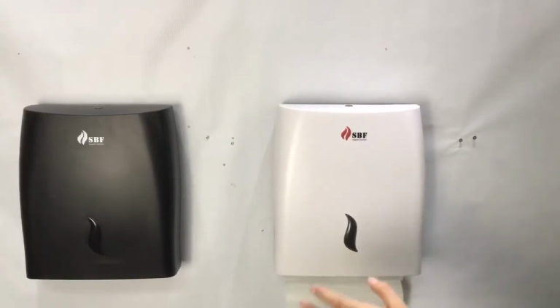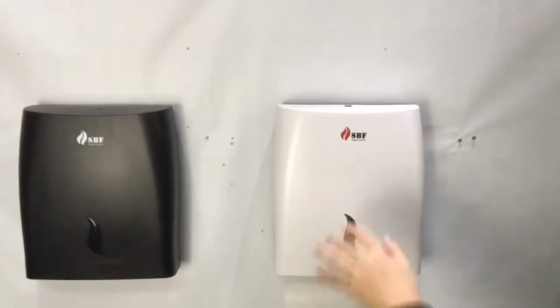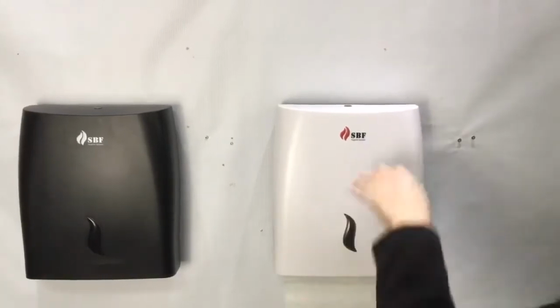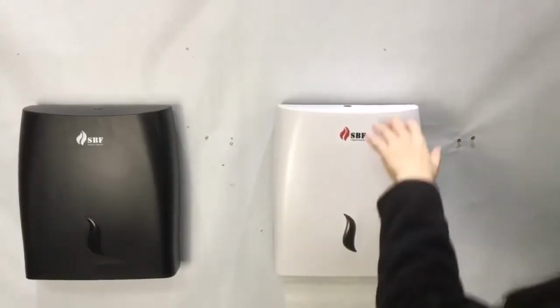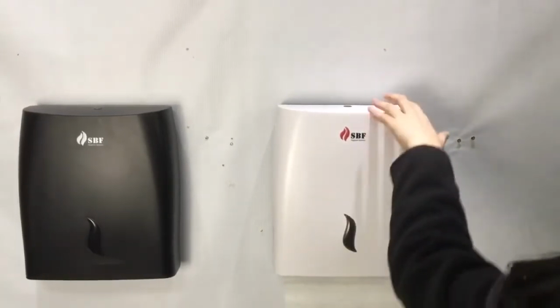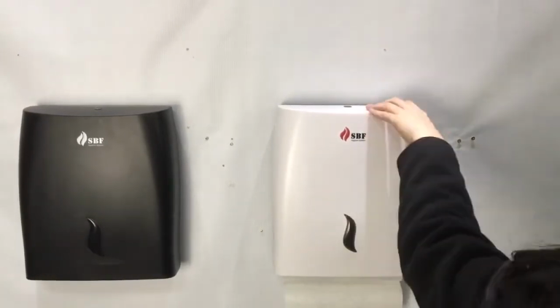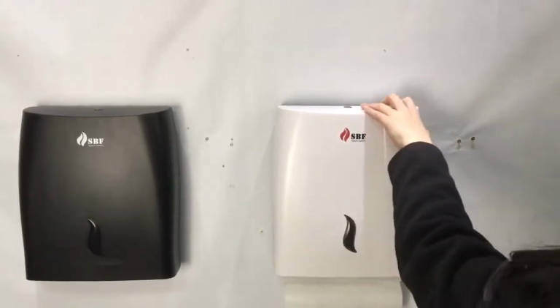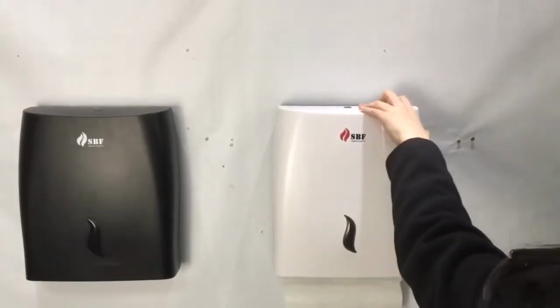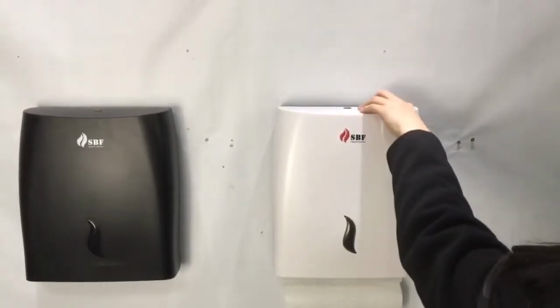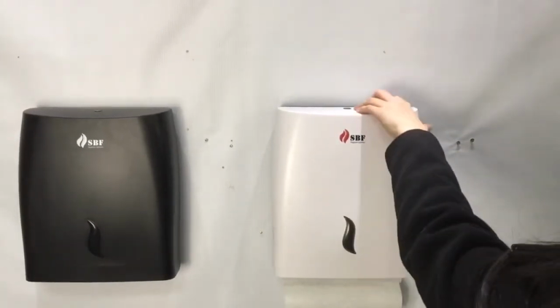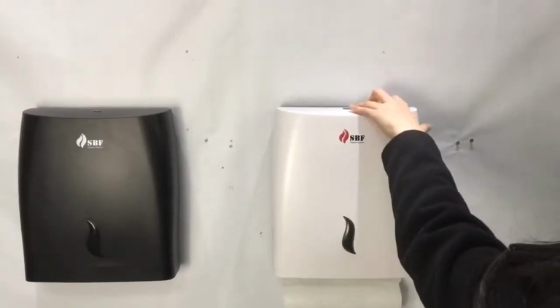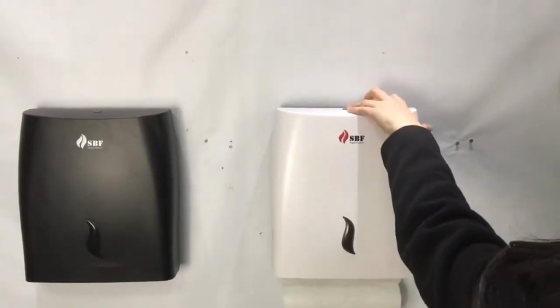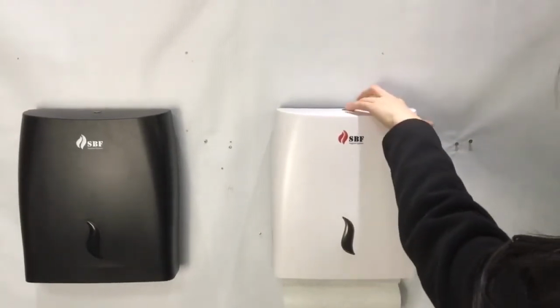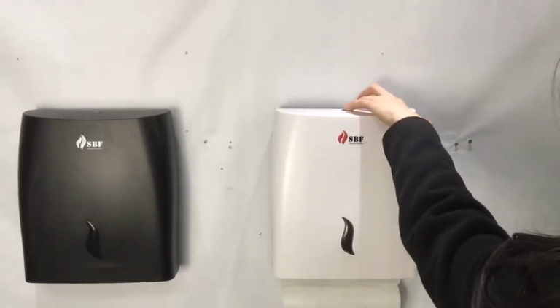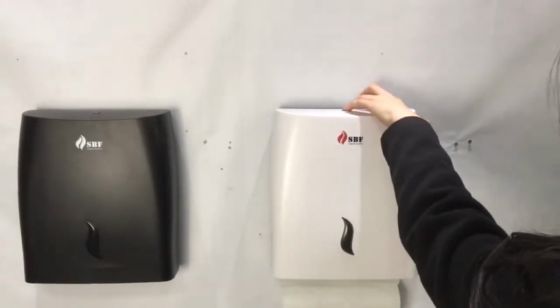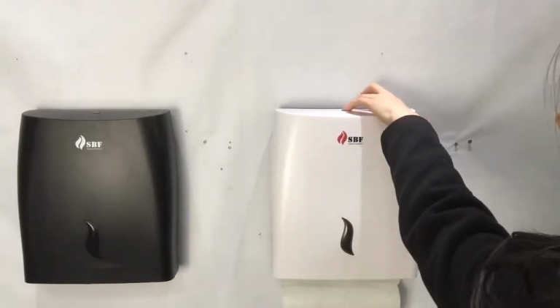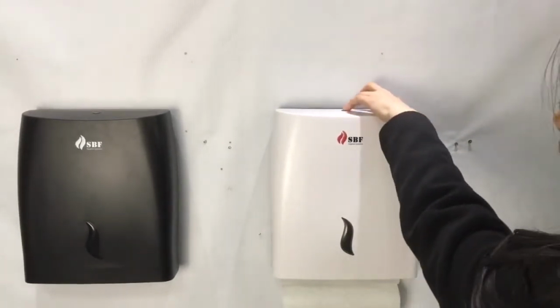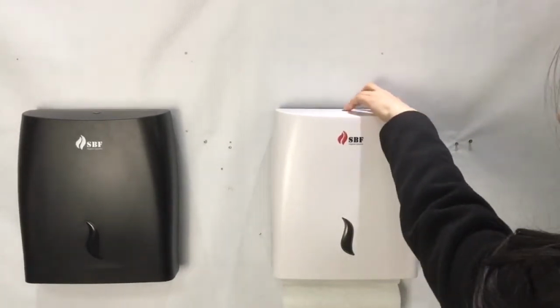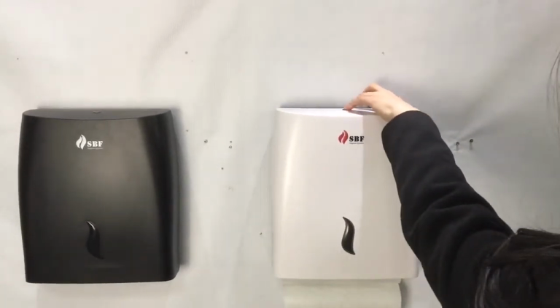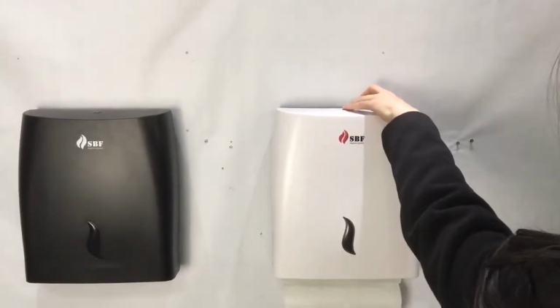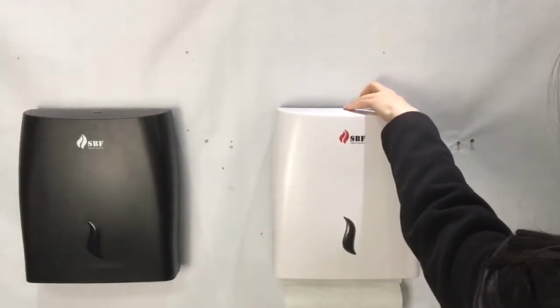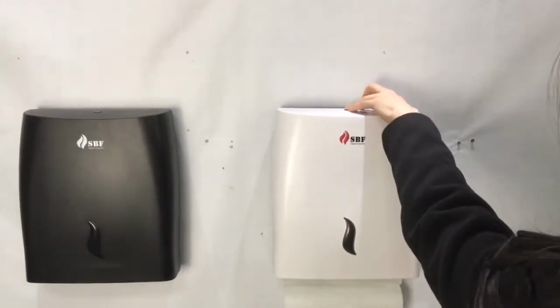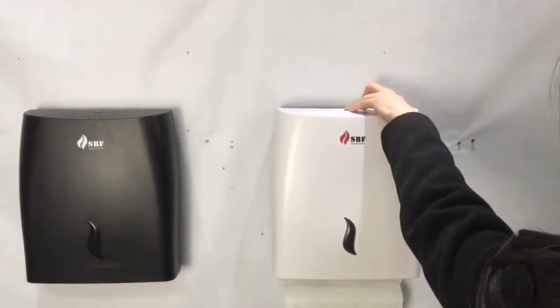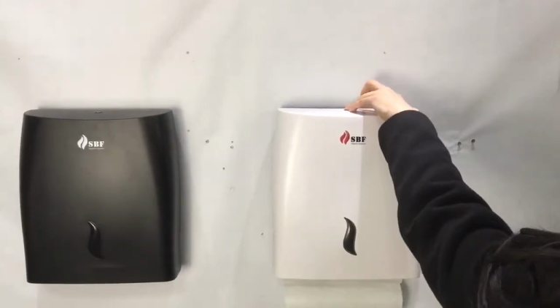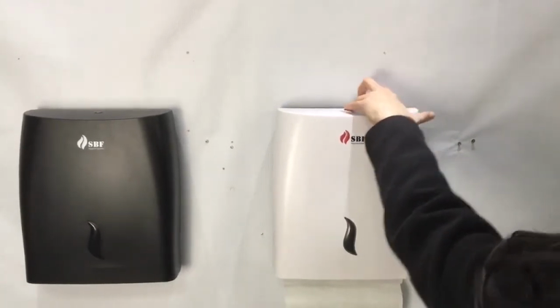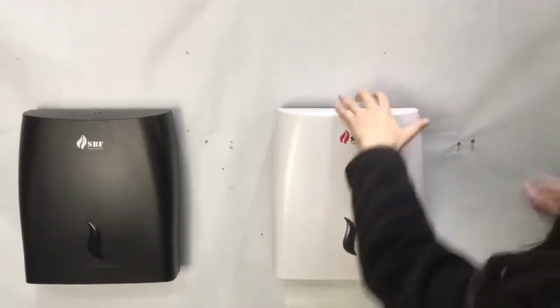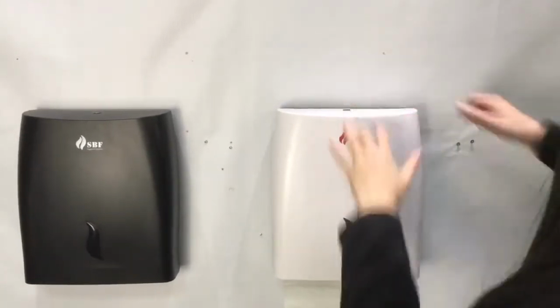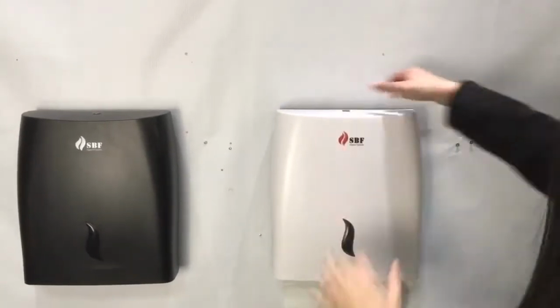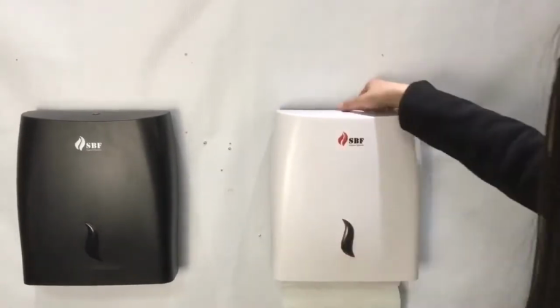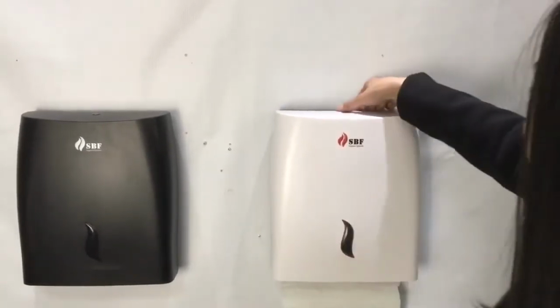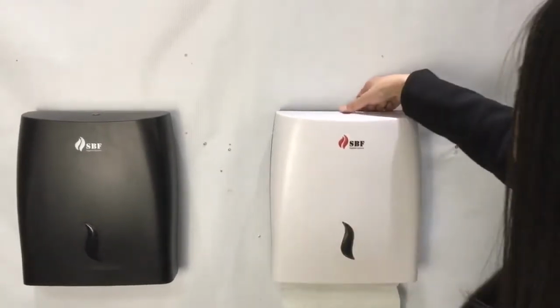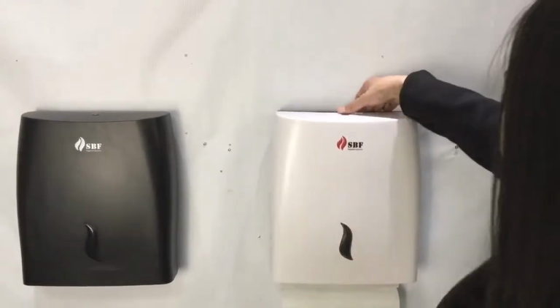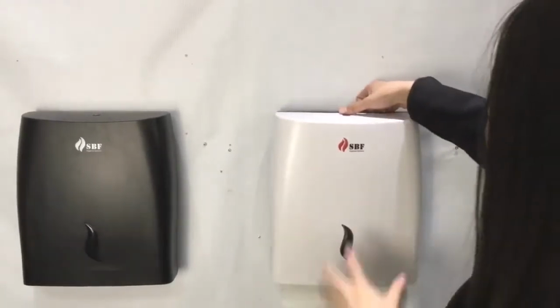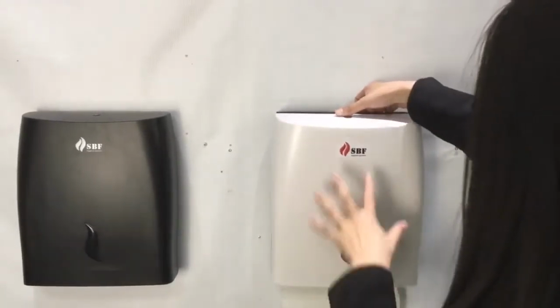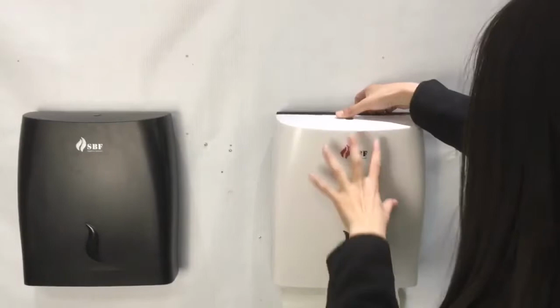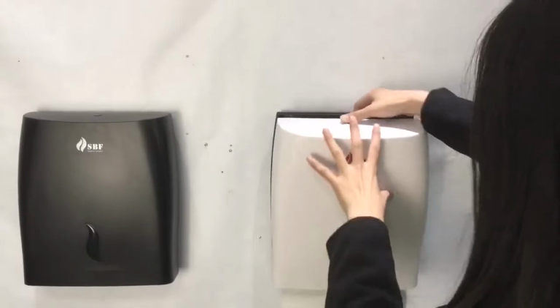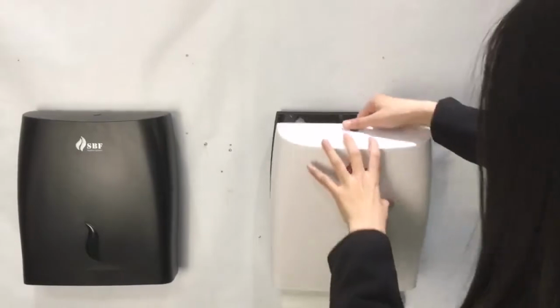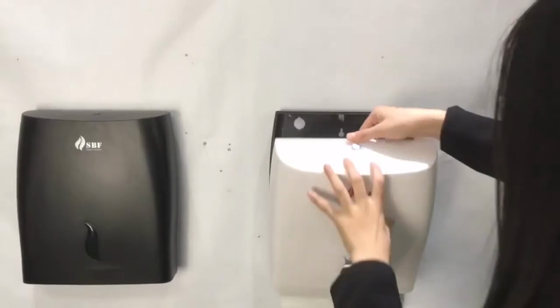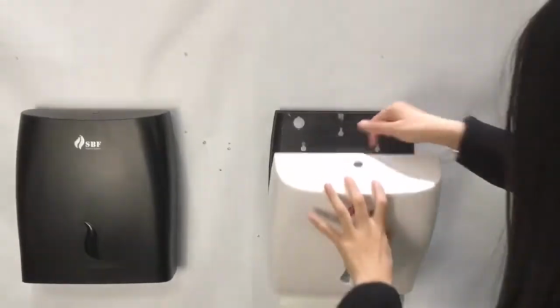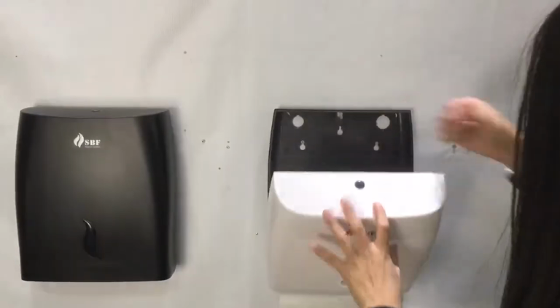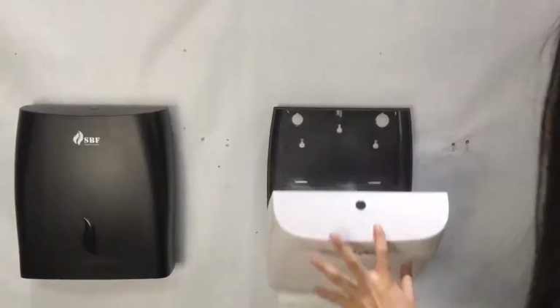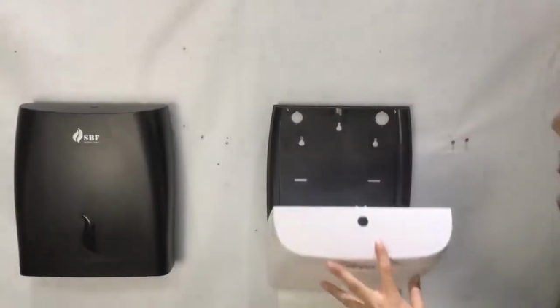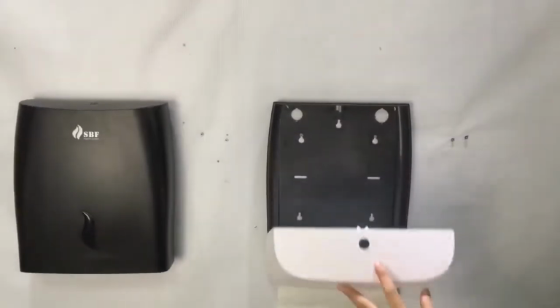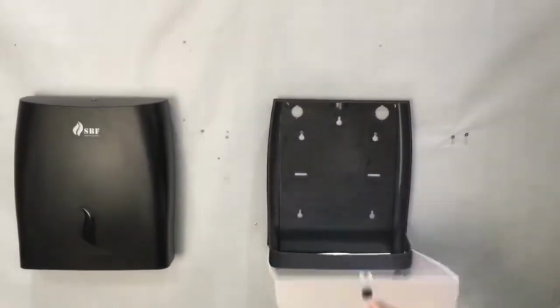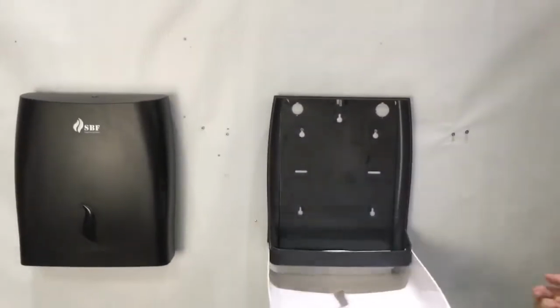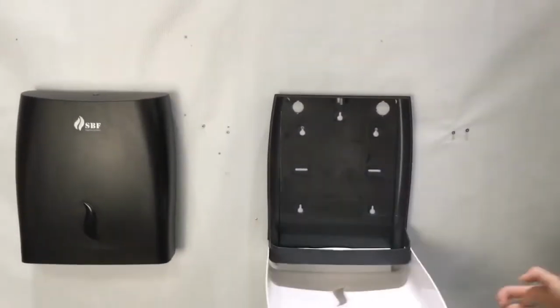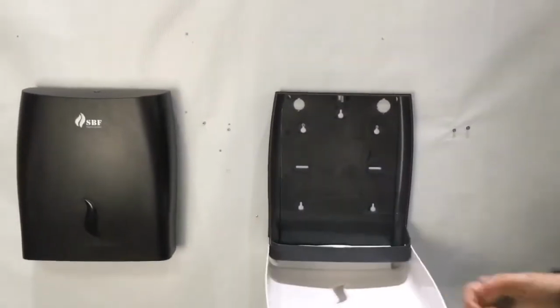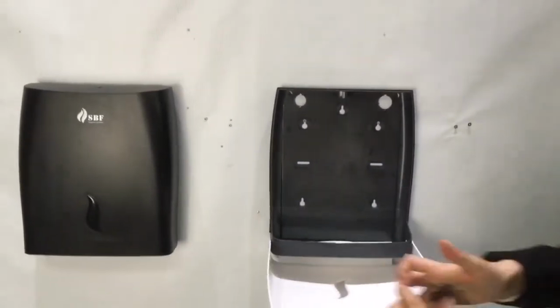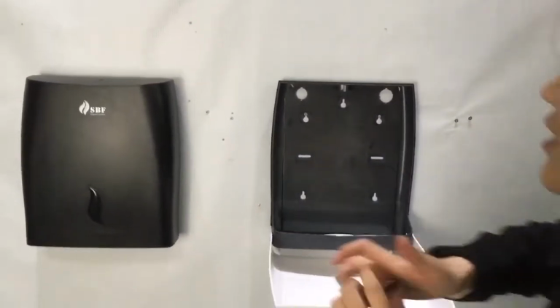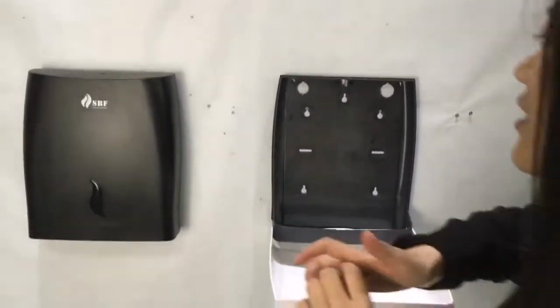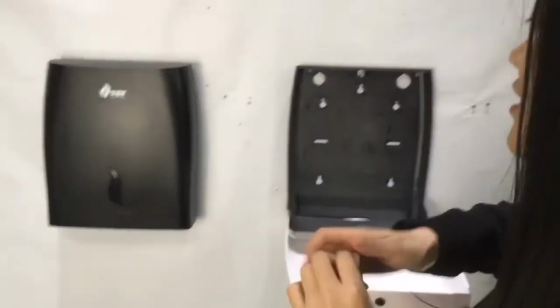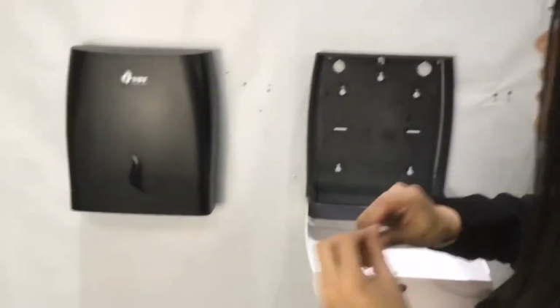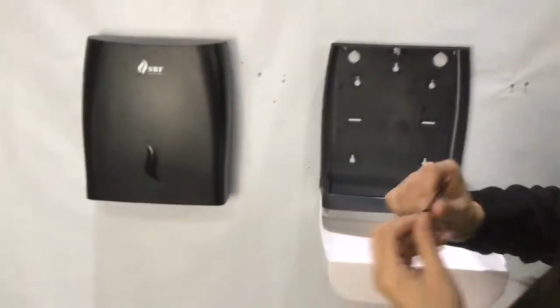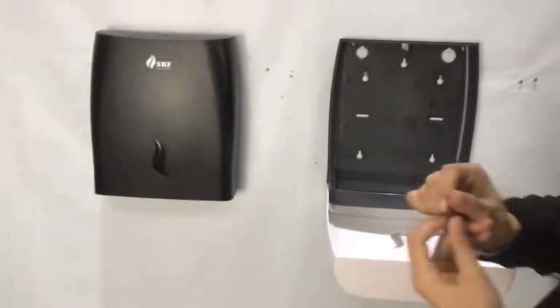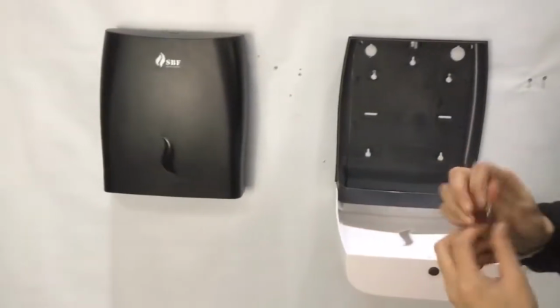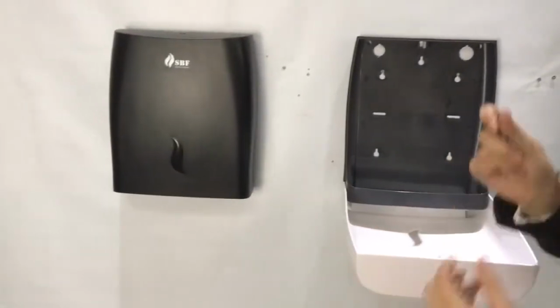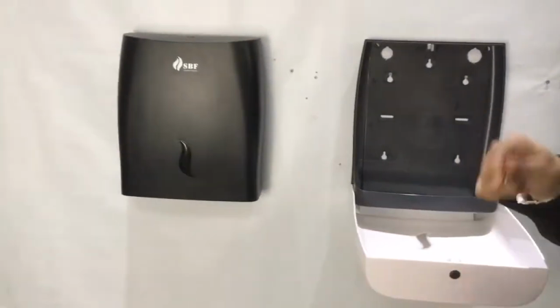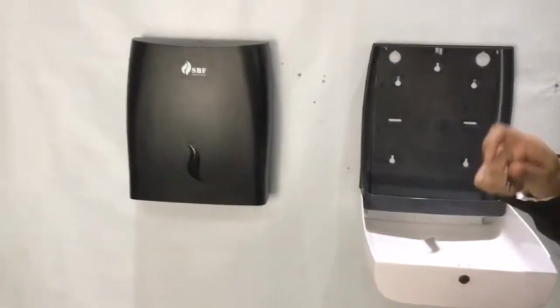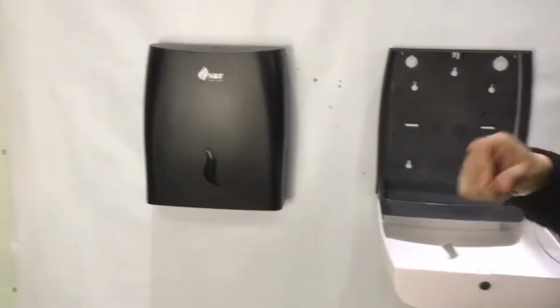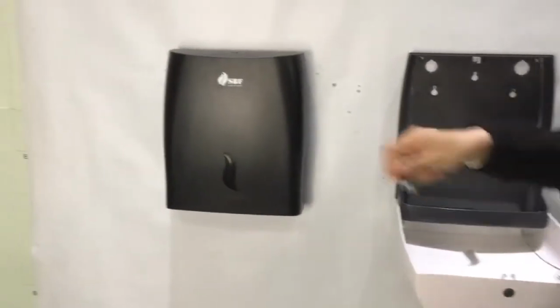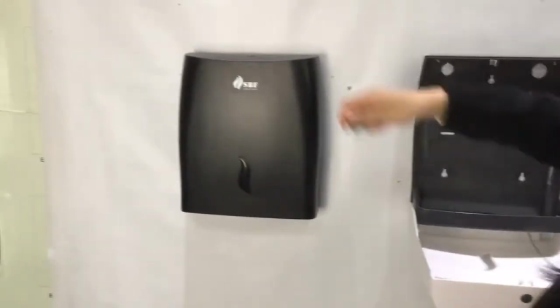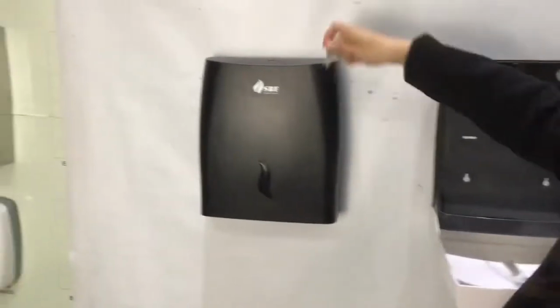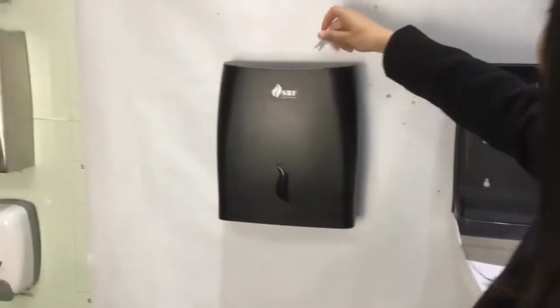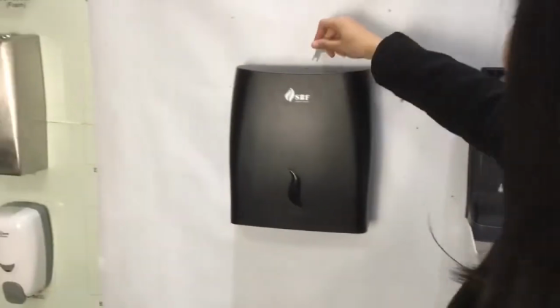One type is a press button, and the other is a key and lock.